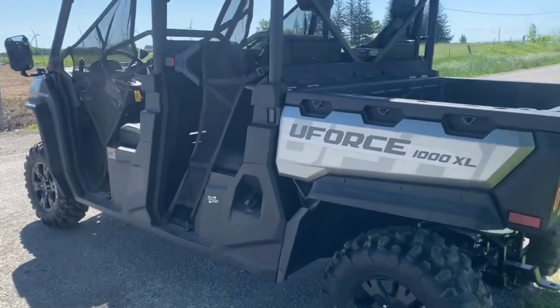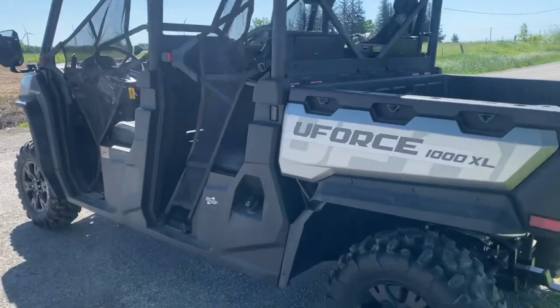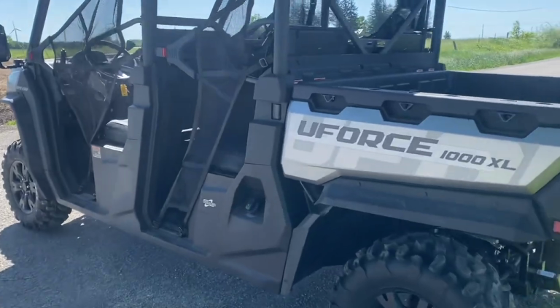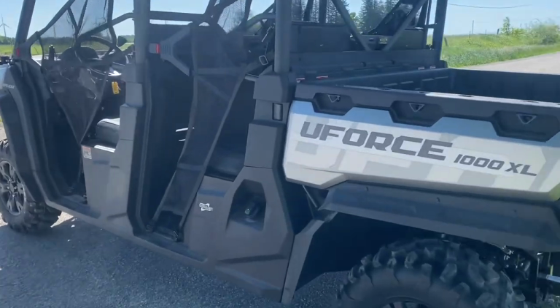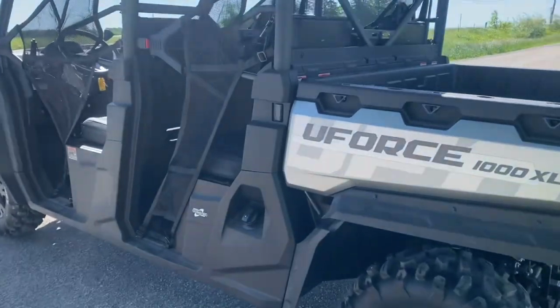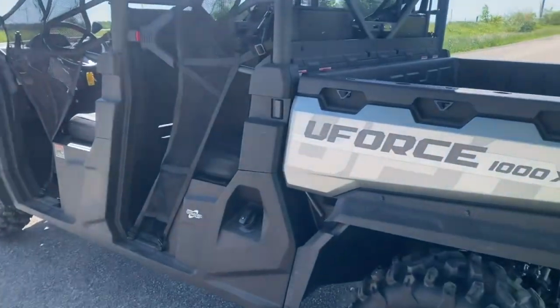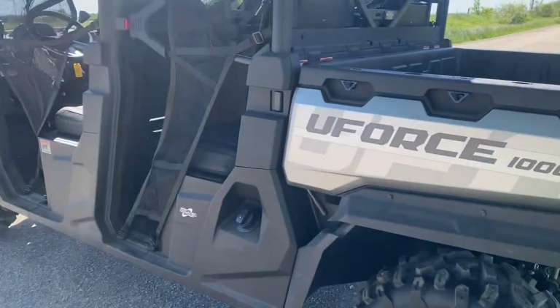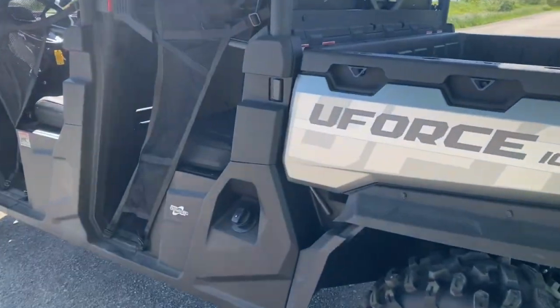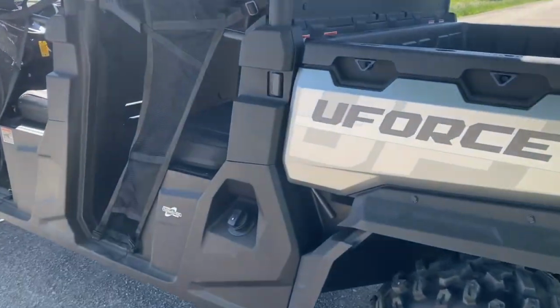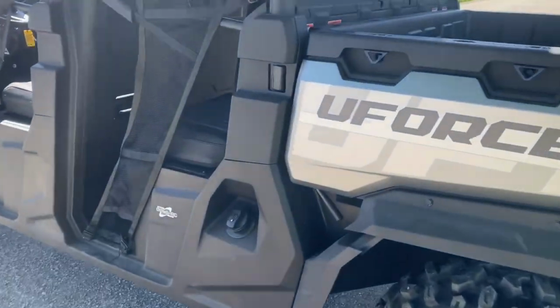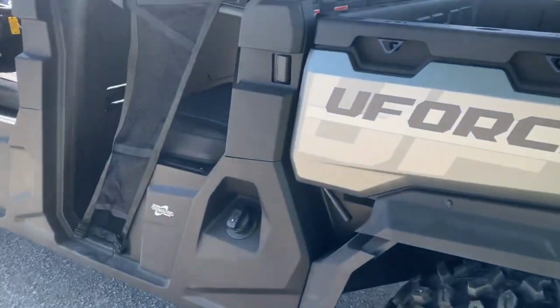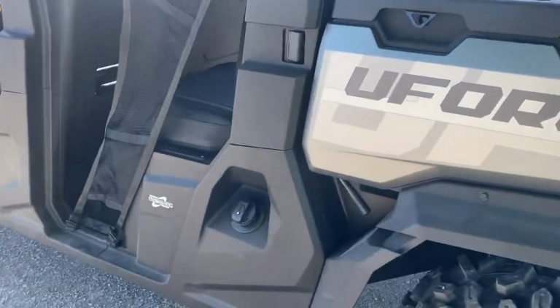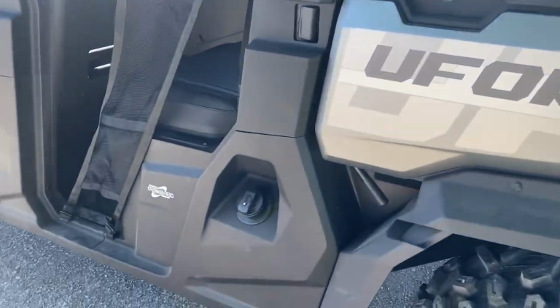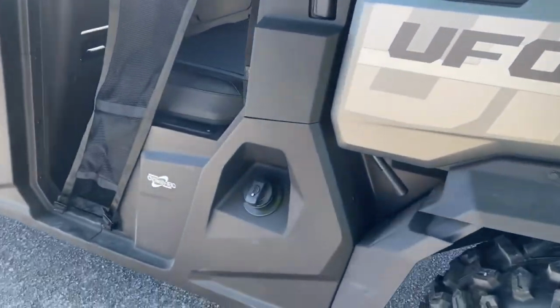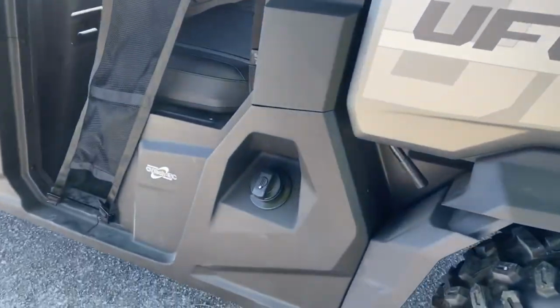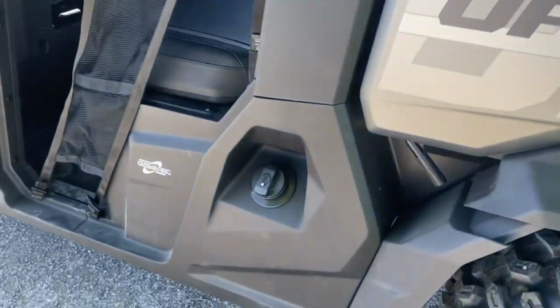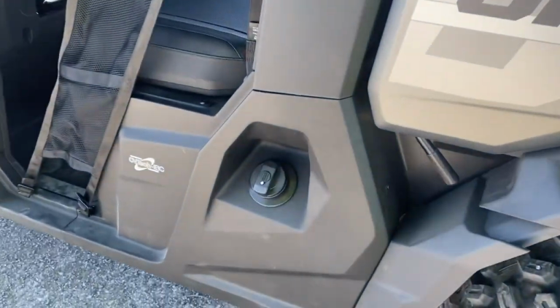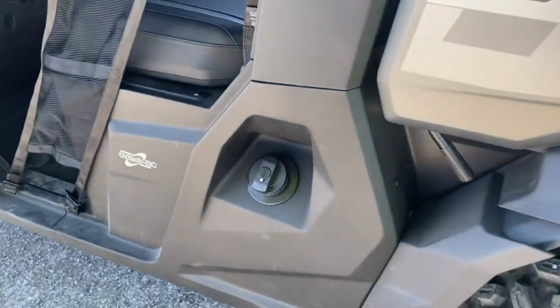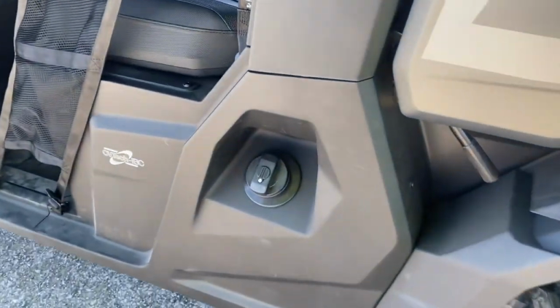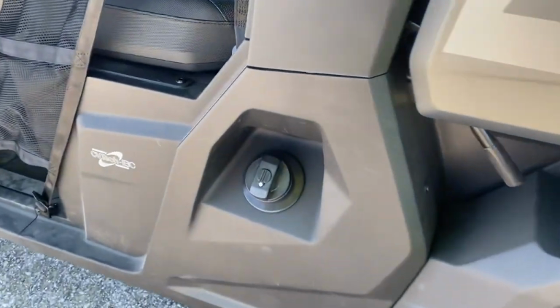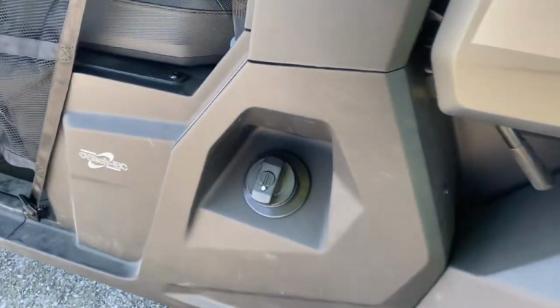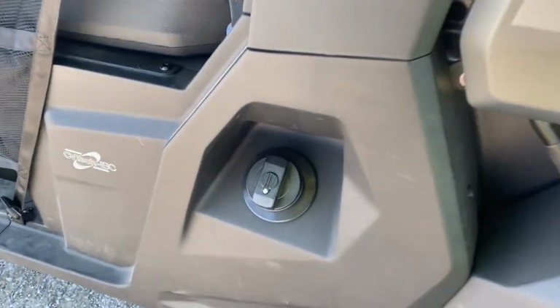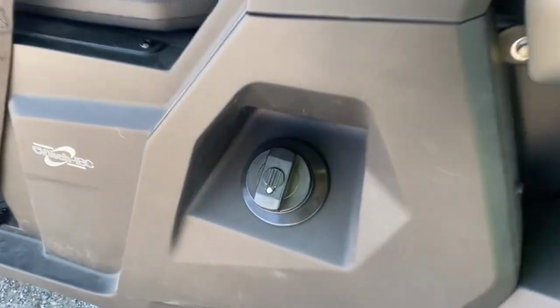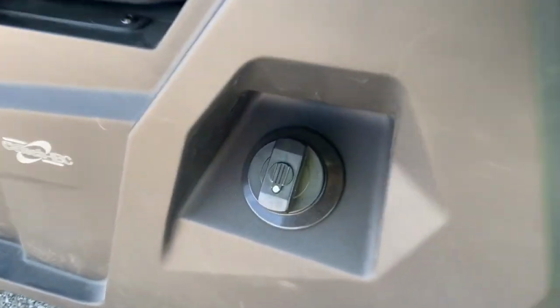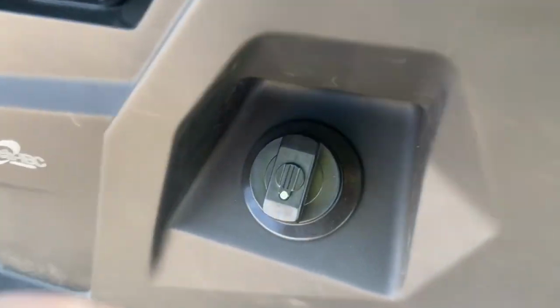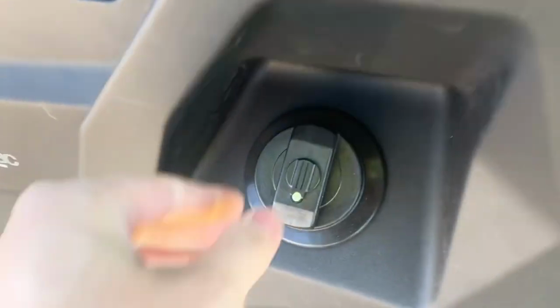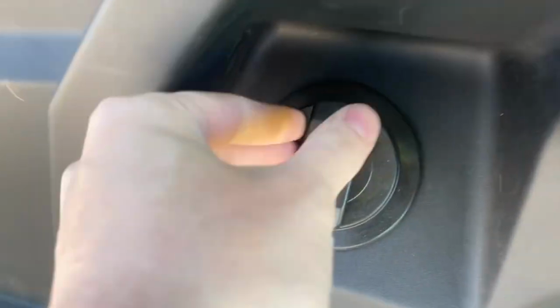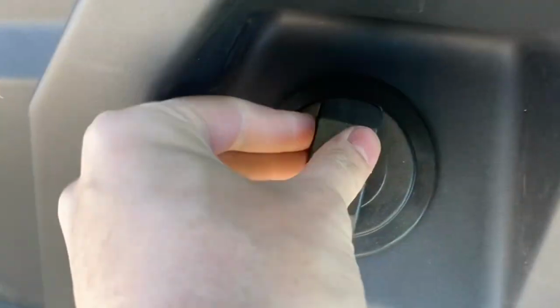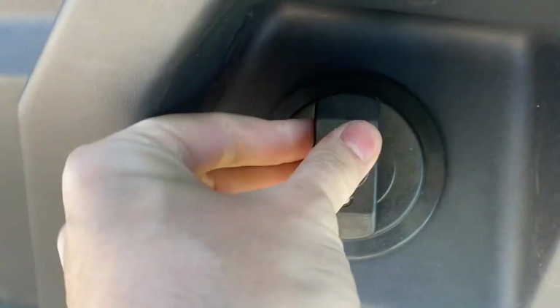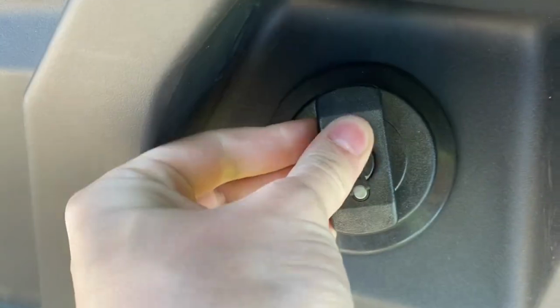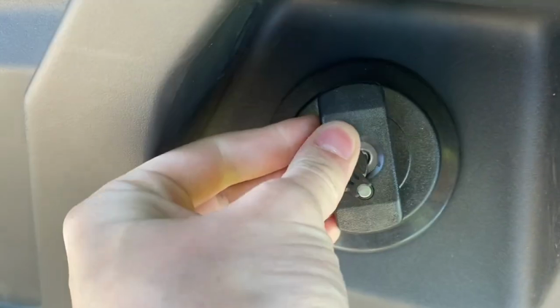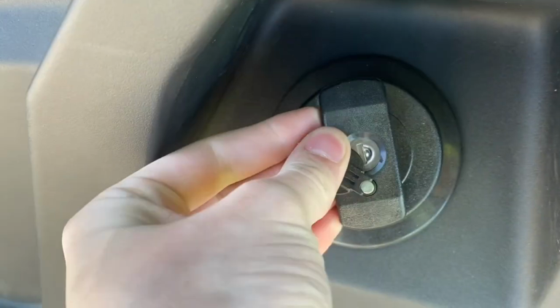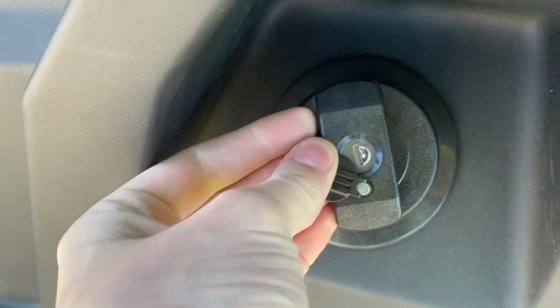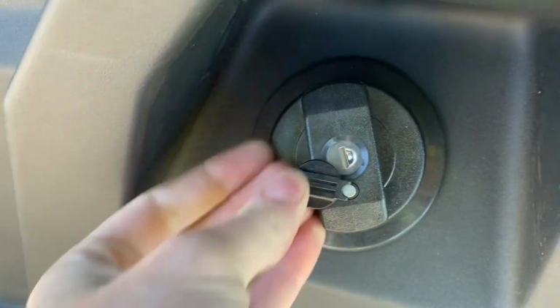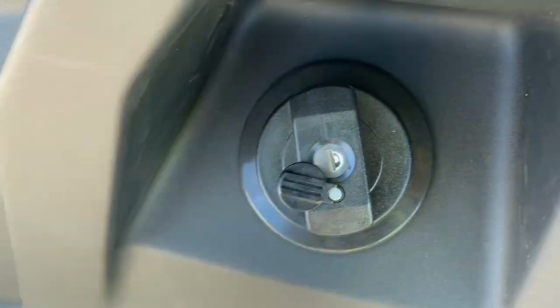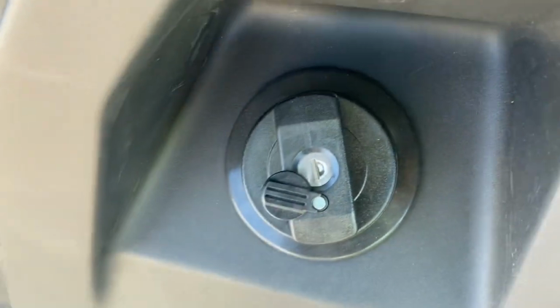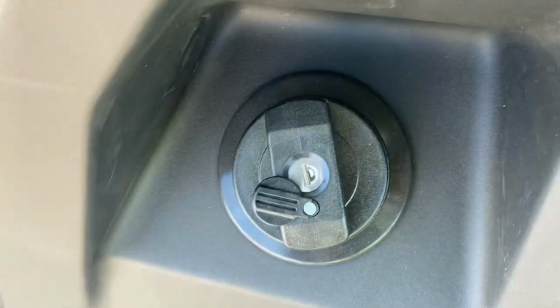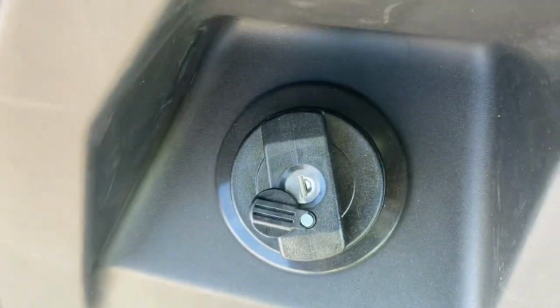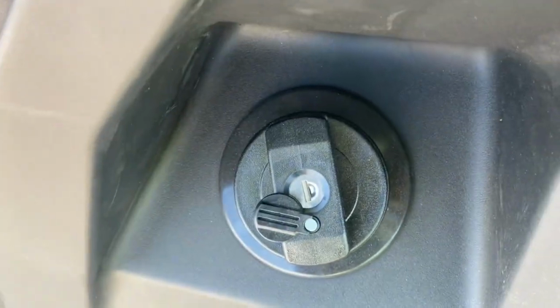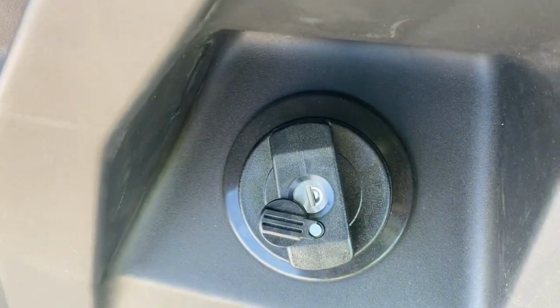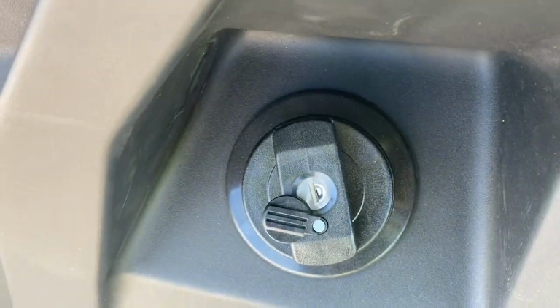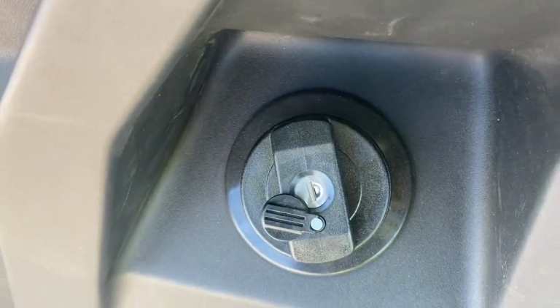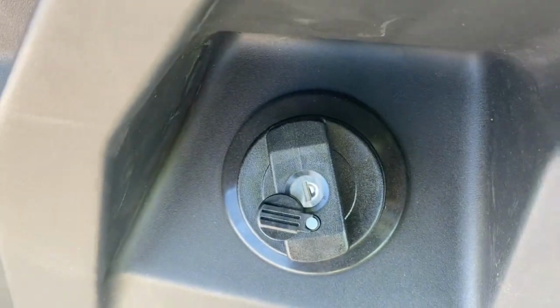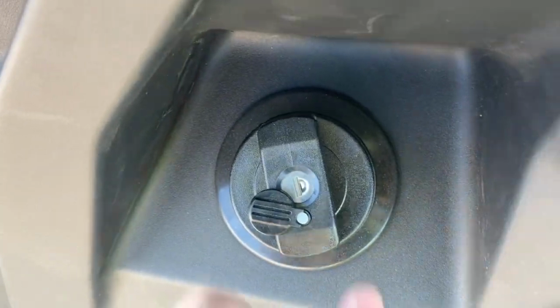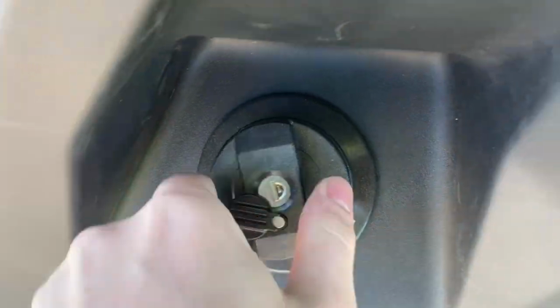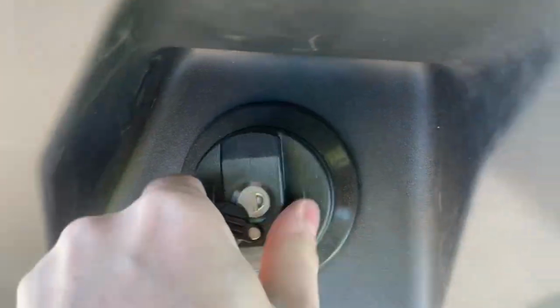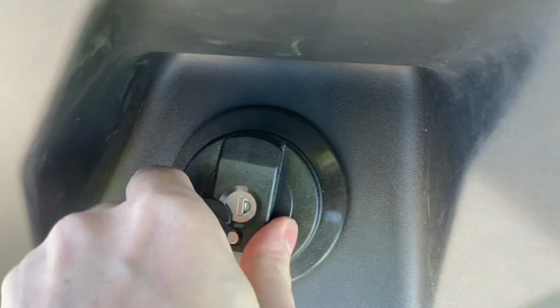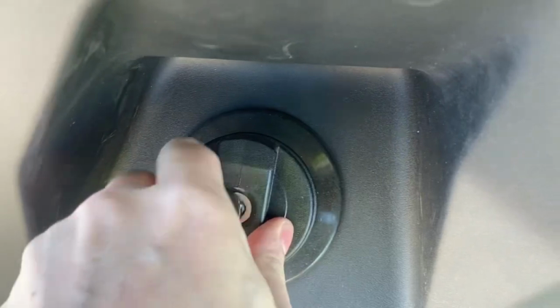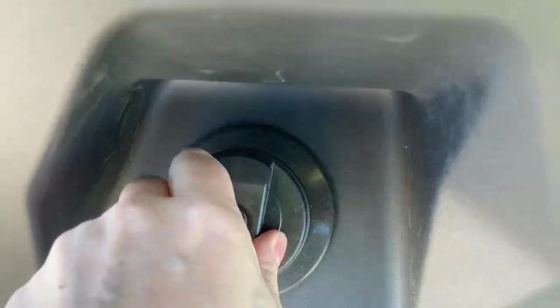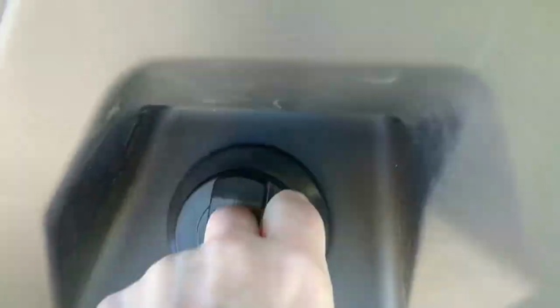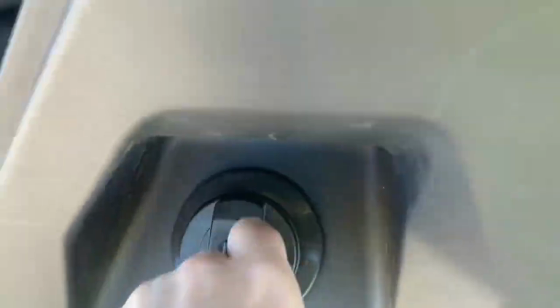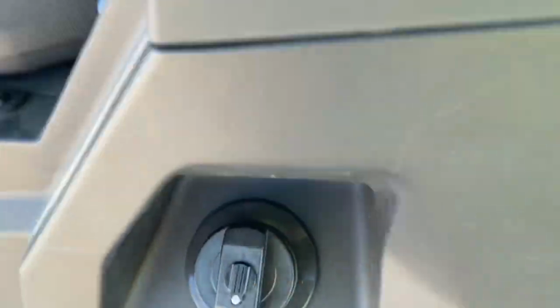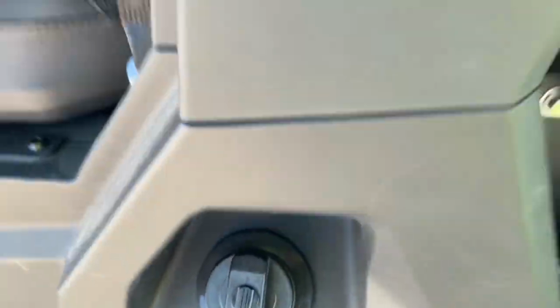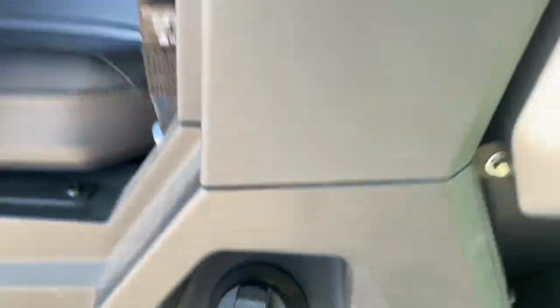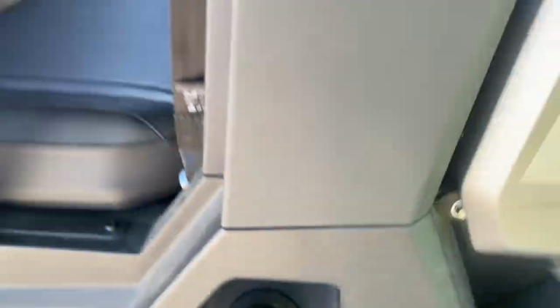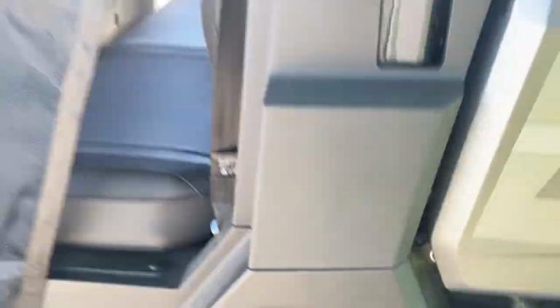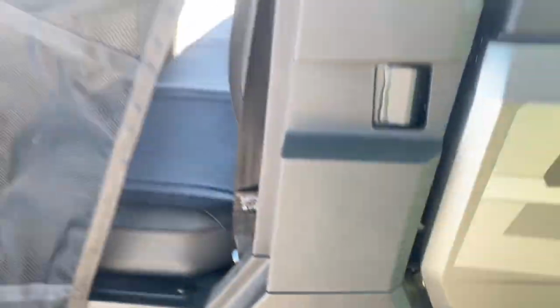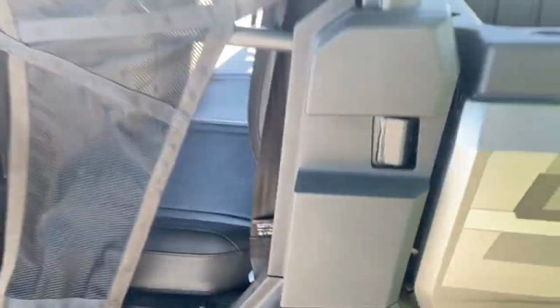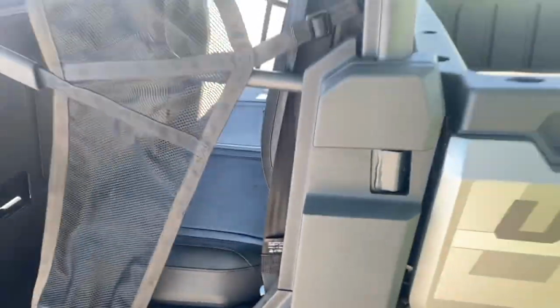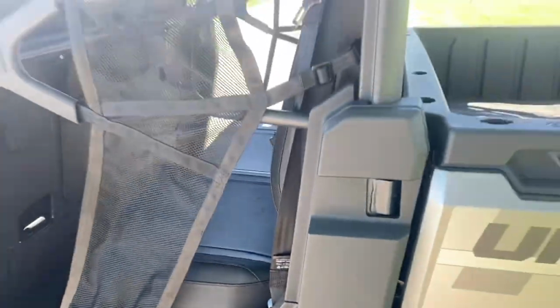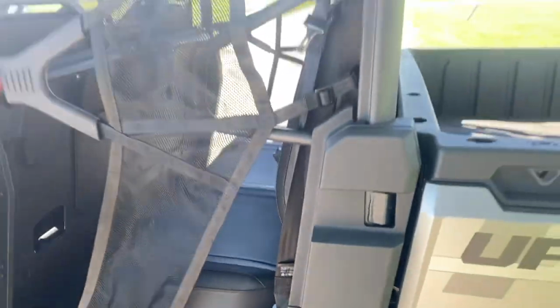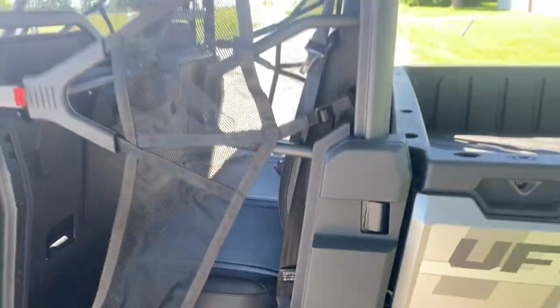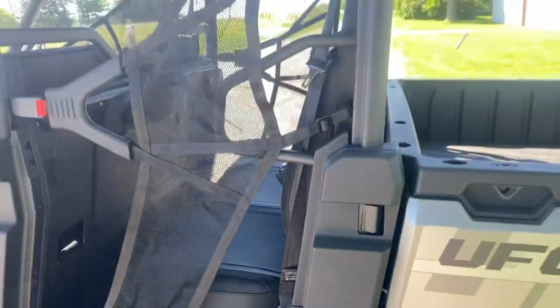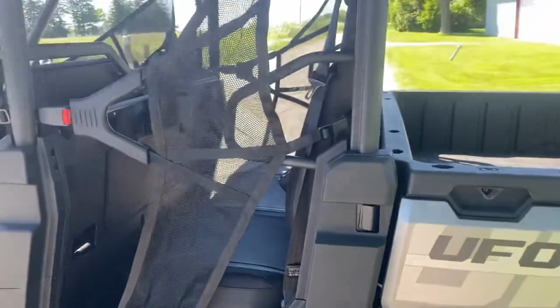They do have a locking gas cap, which is a nice additional feature so you're not having people siphon your fuel with prices the way they are.